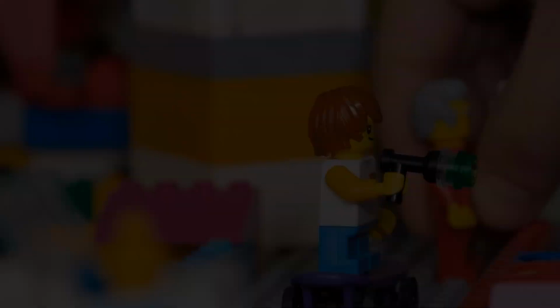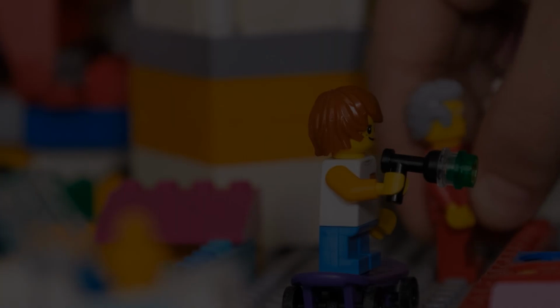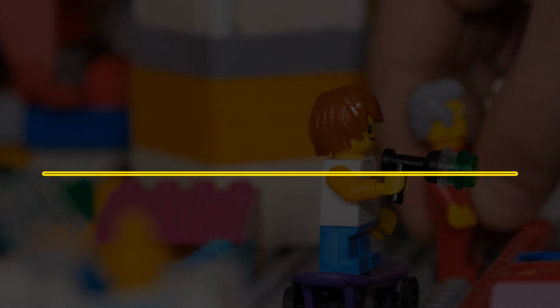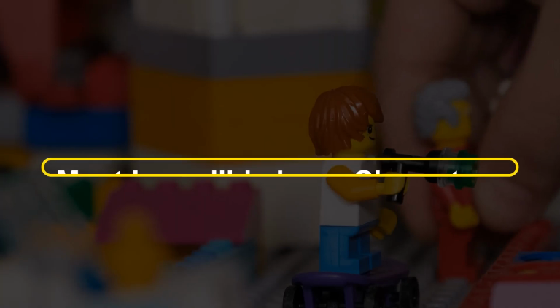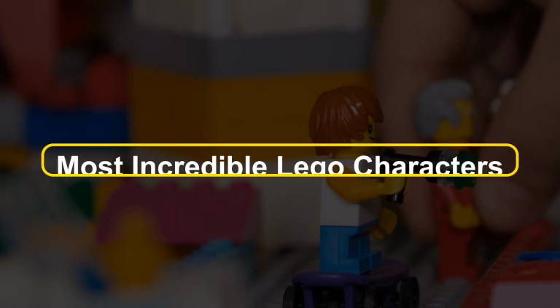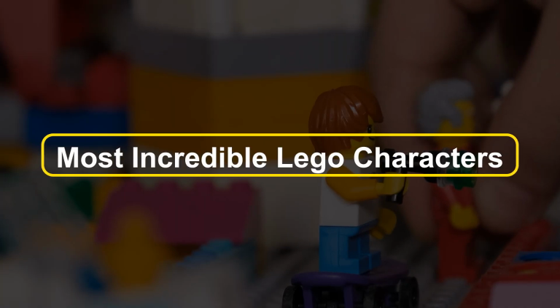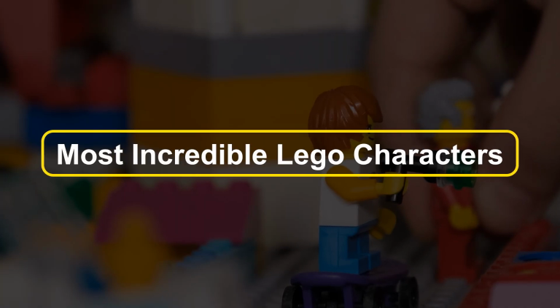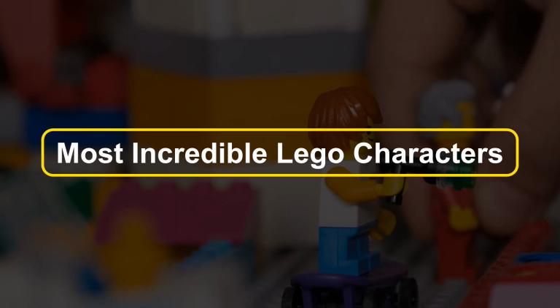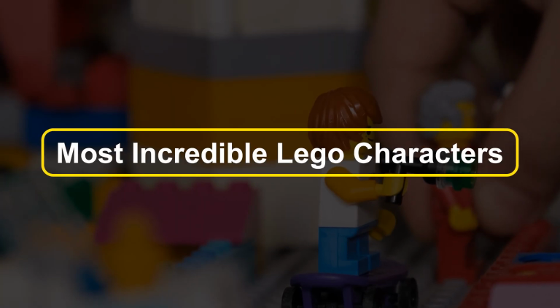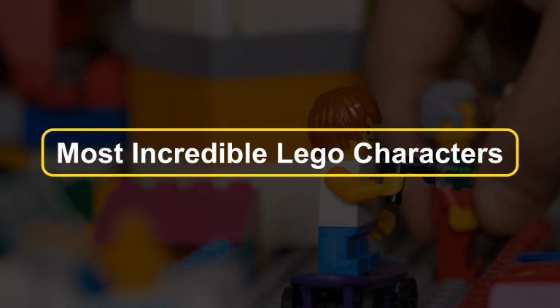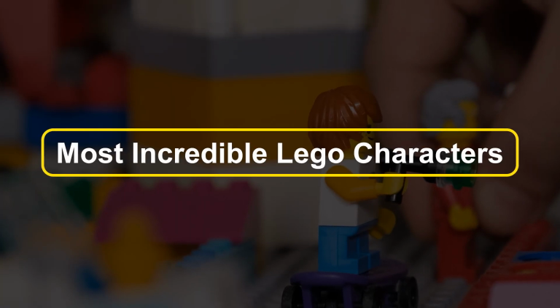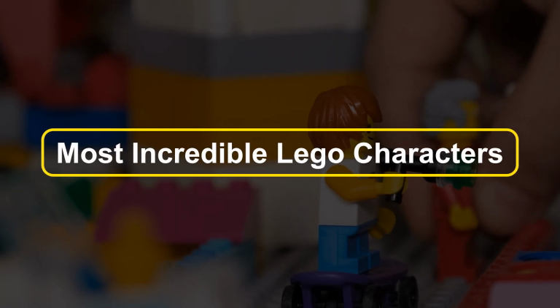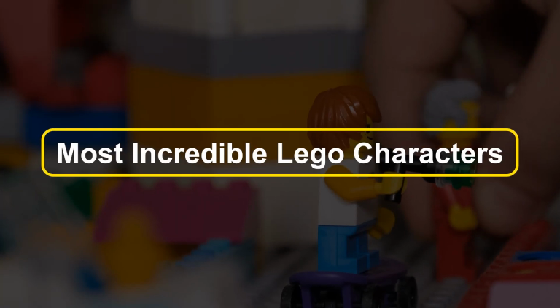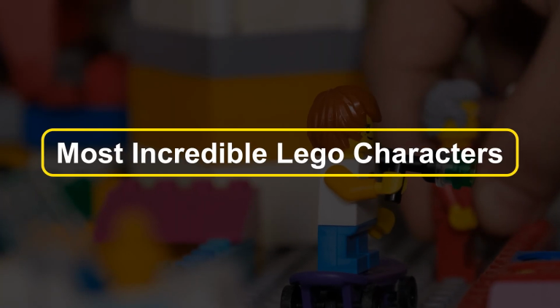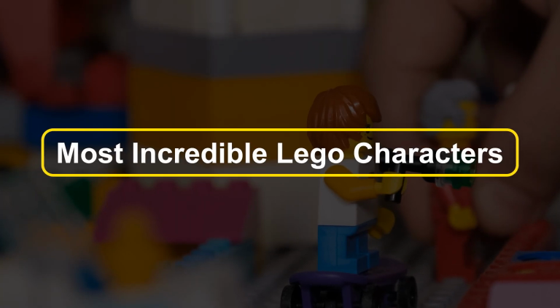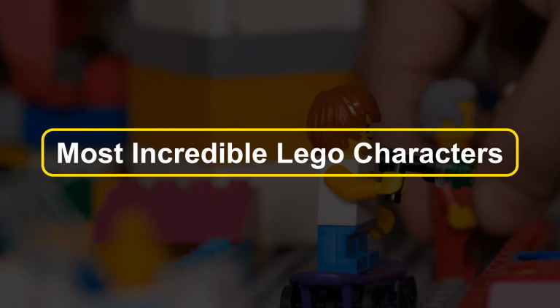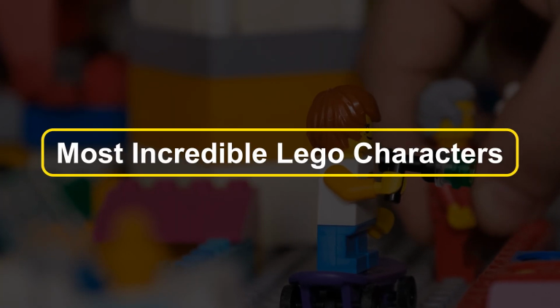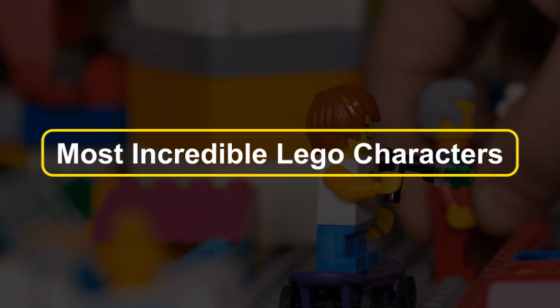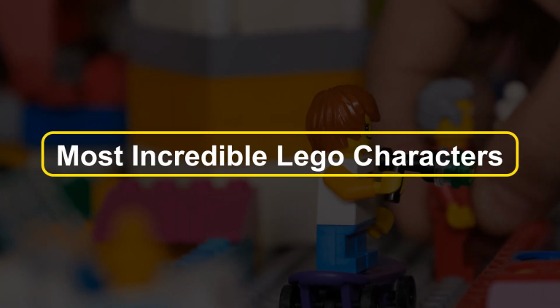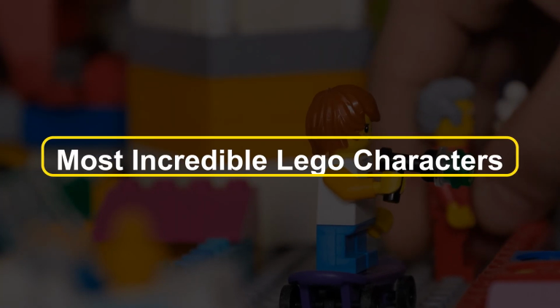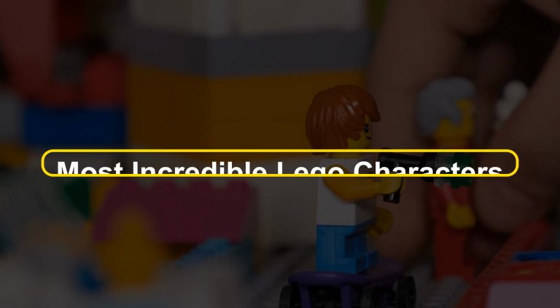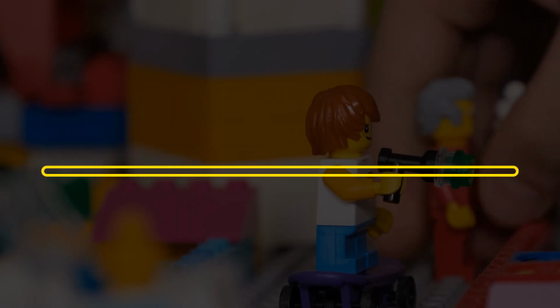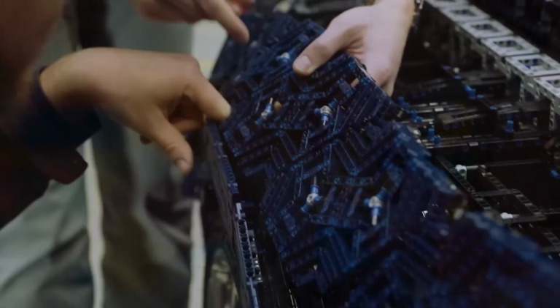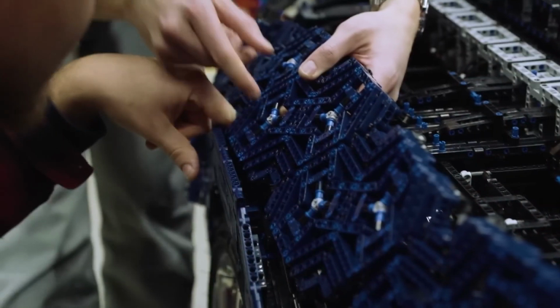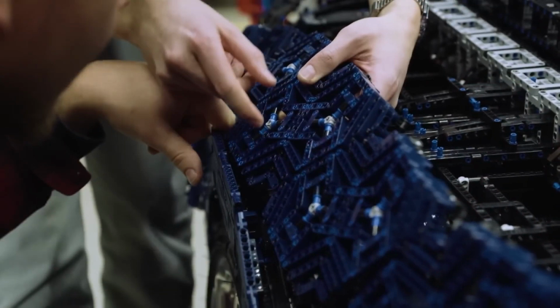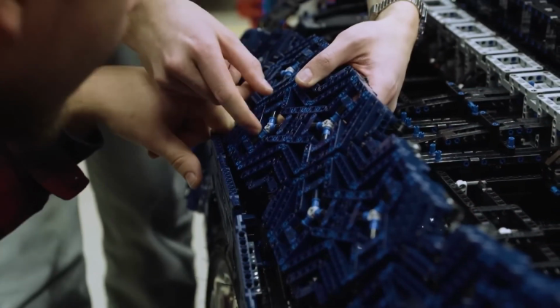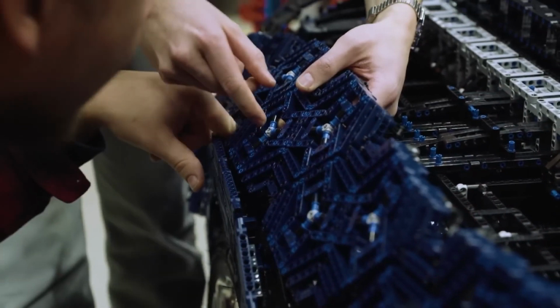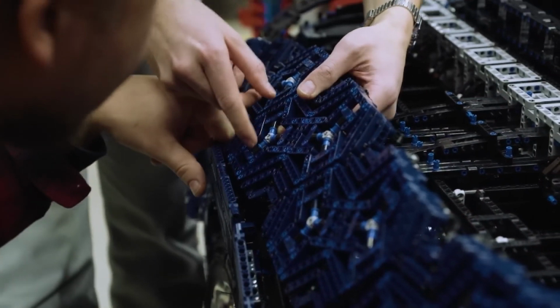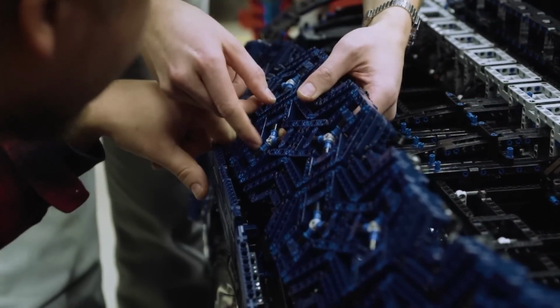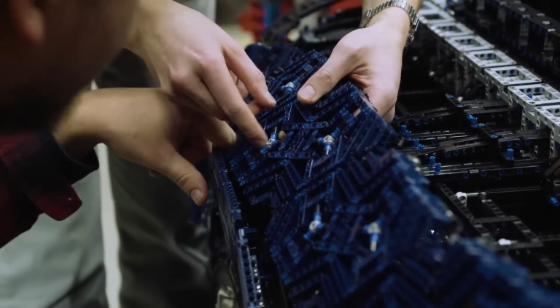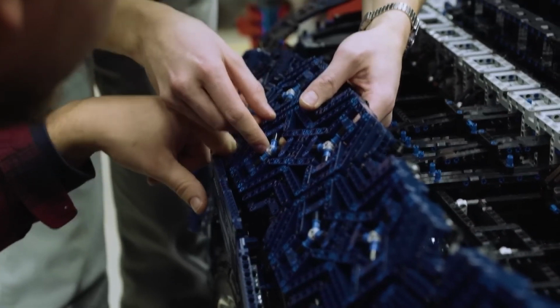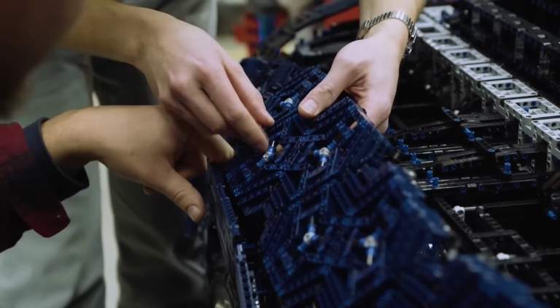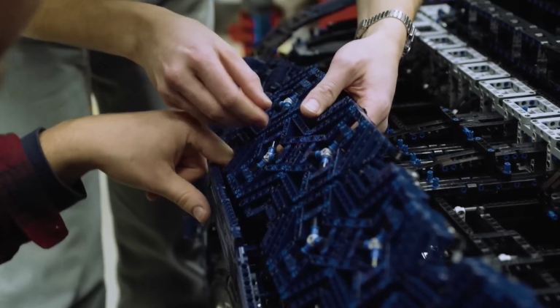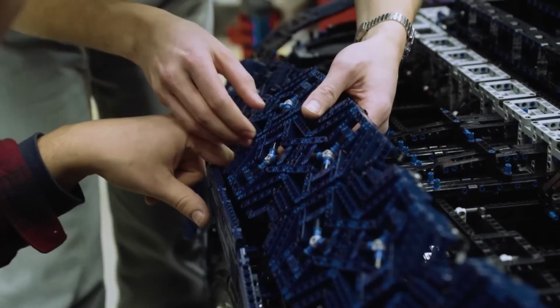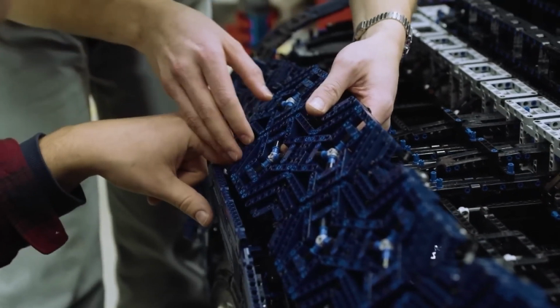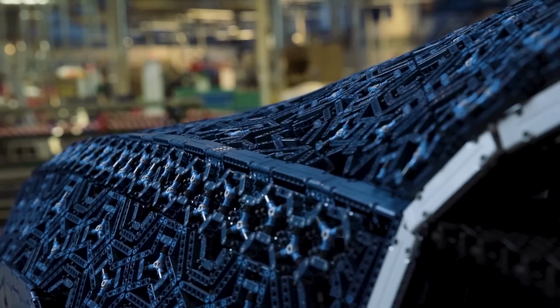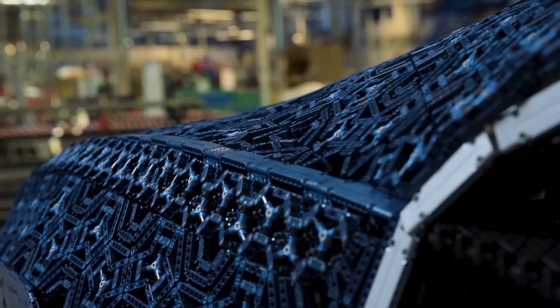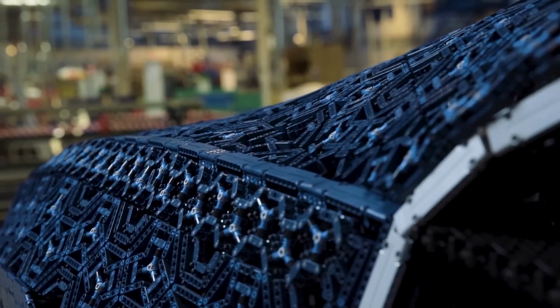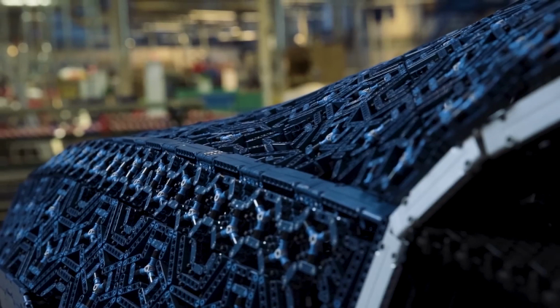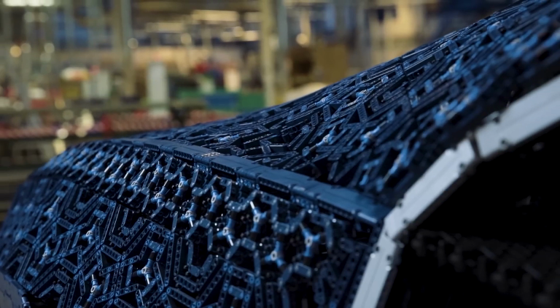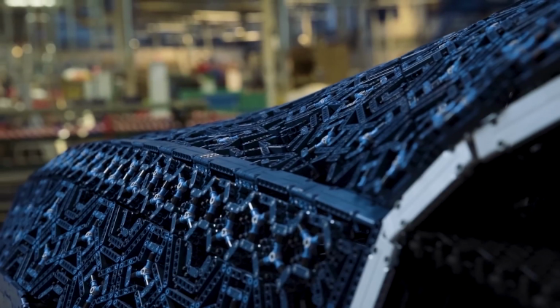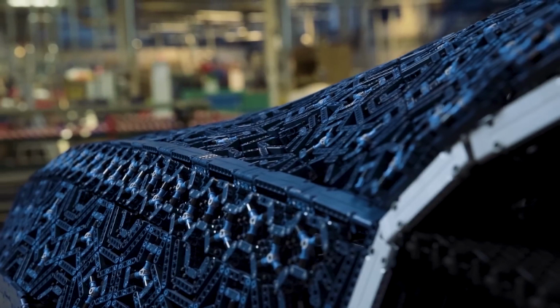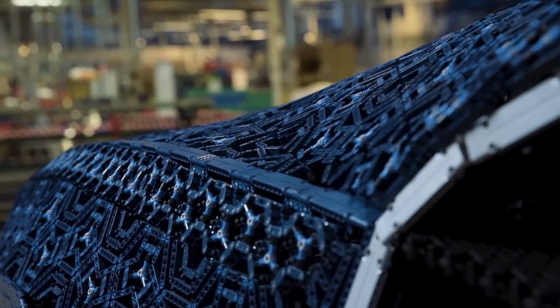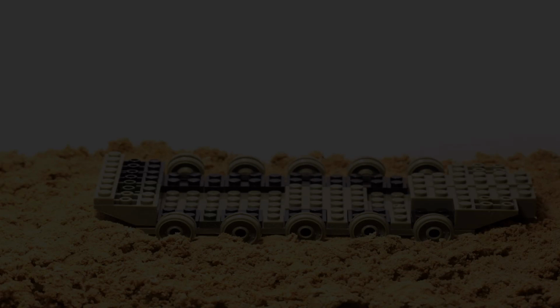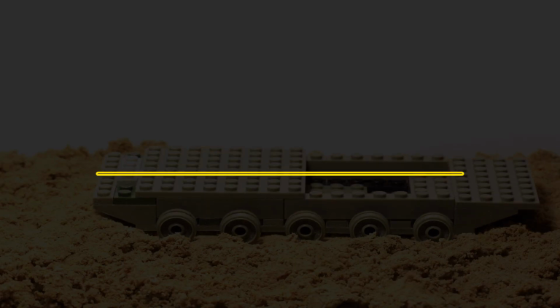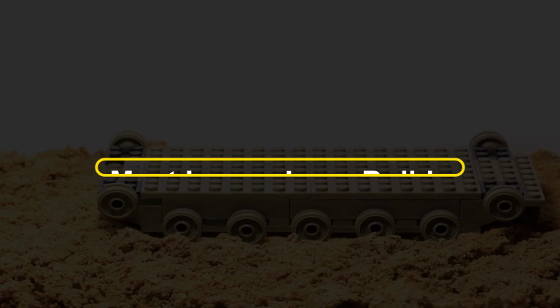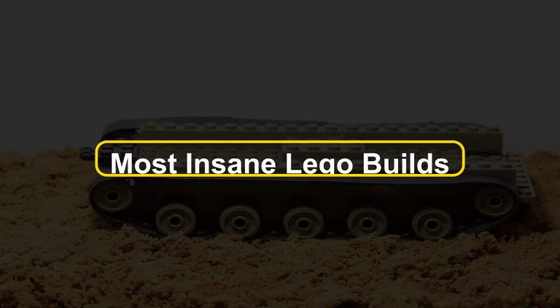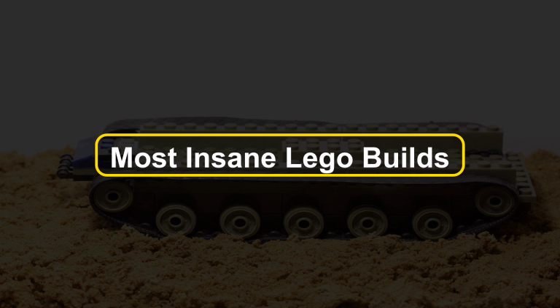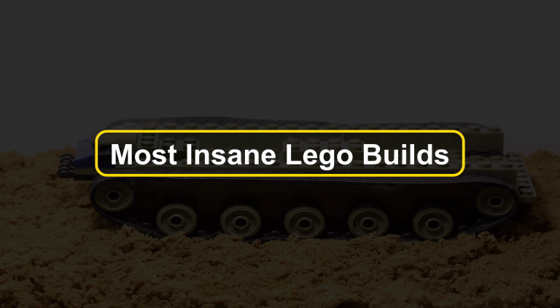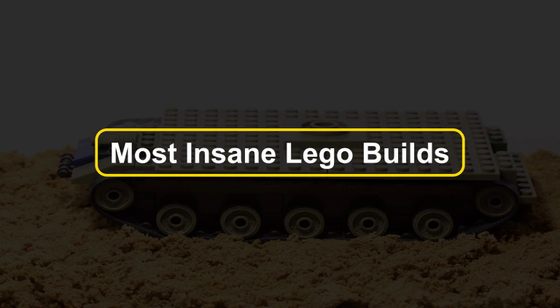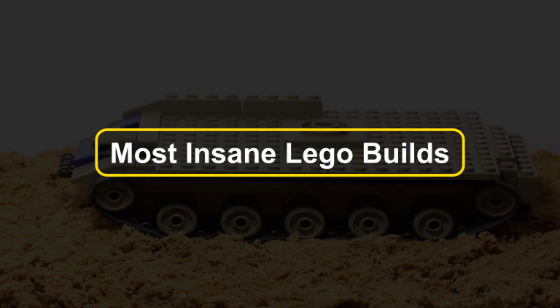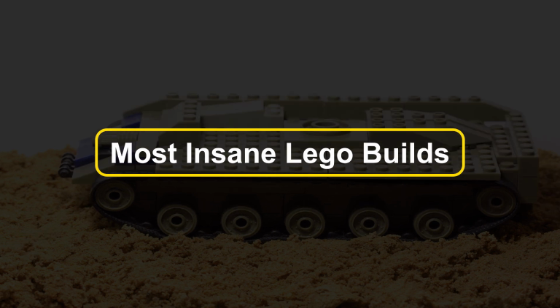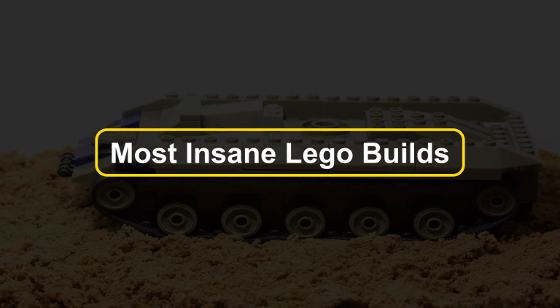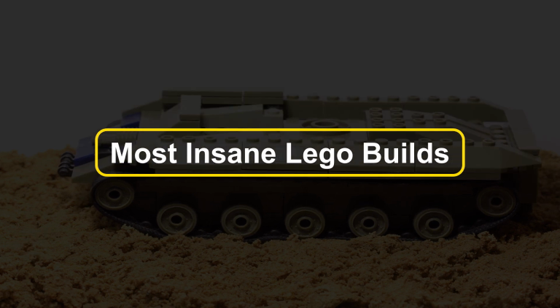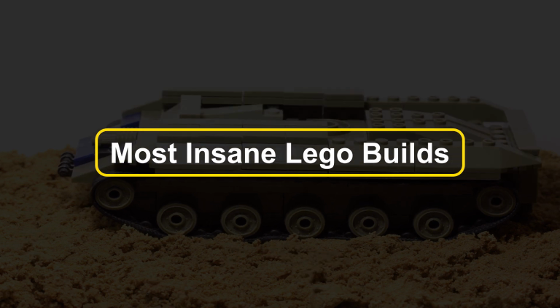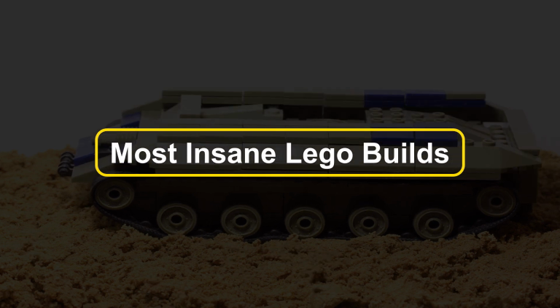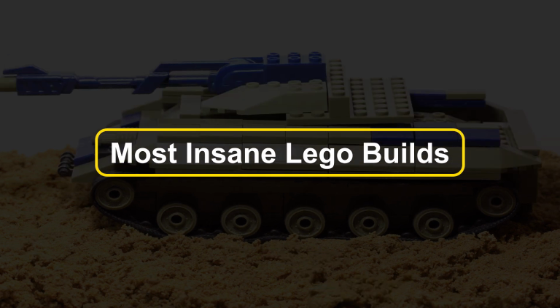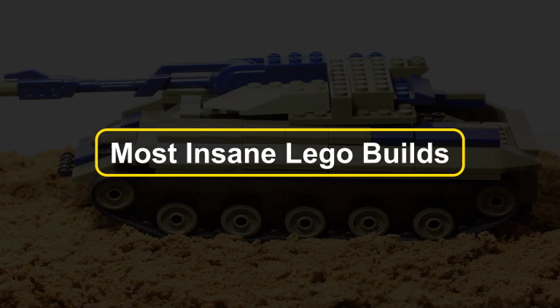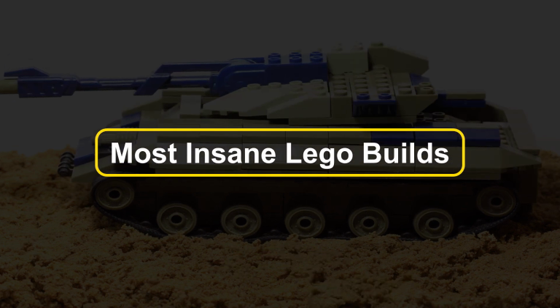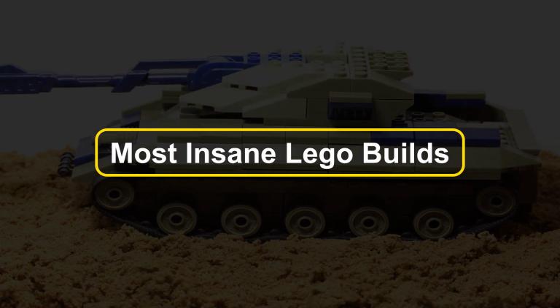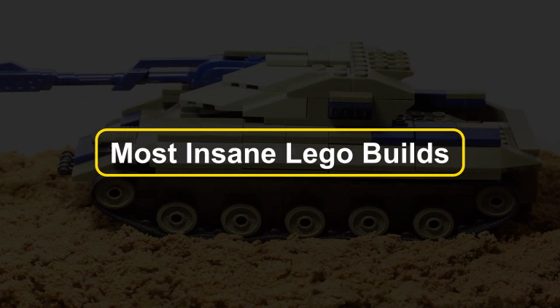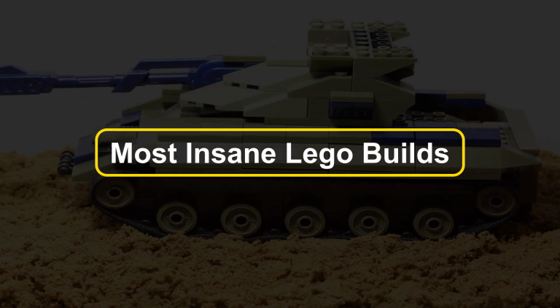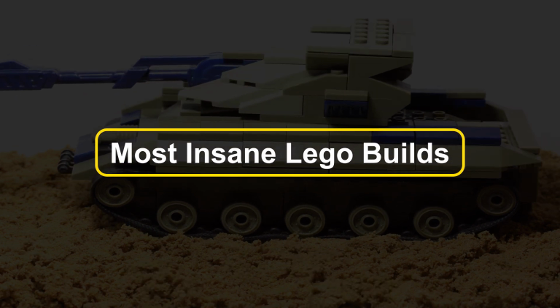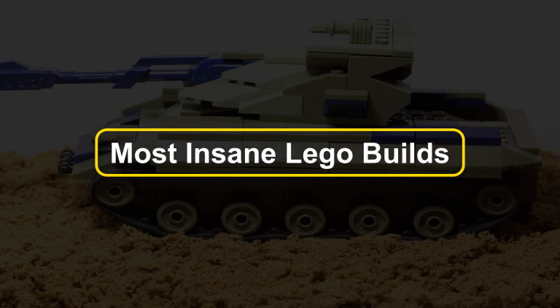From the most incredible LEGO characters to the most amazingly awe-inspiring buildings, these are the most insane LEGO builds.